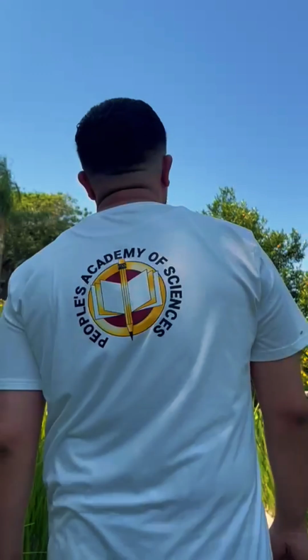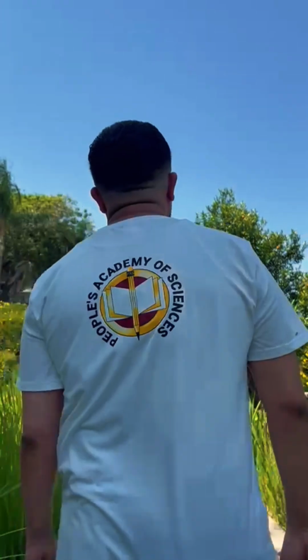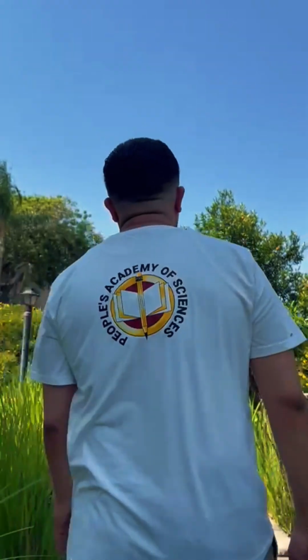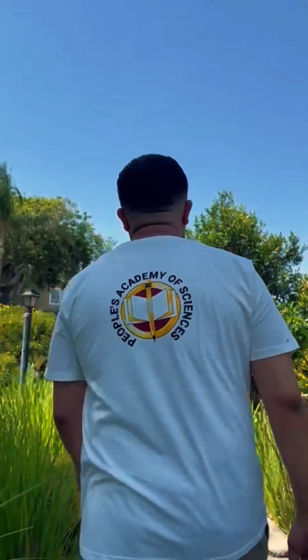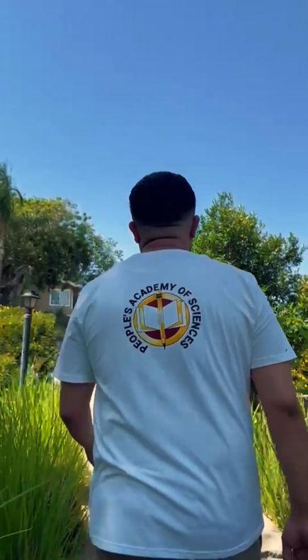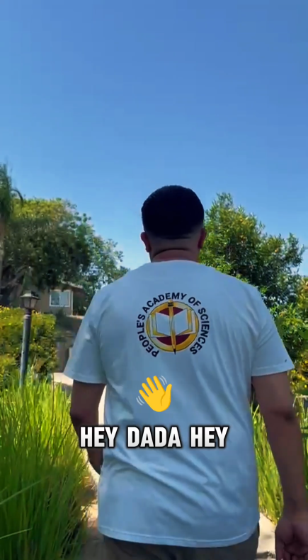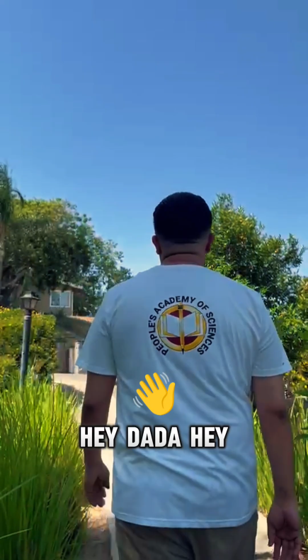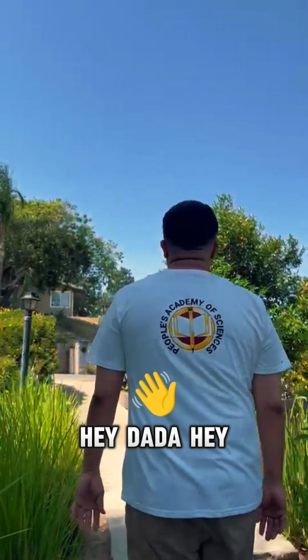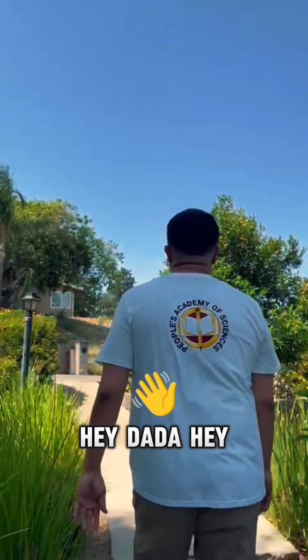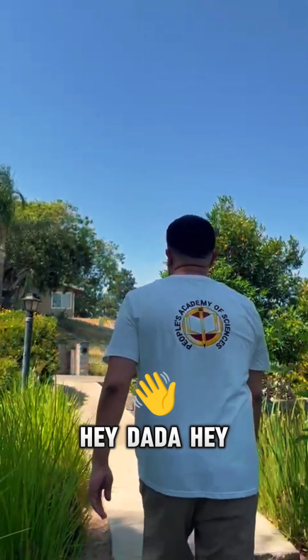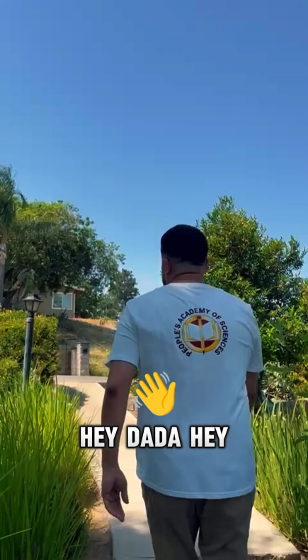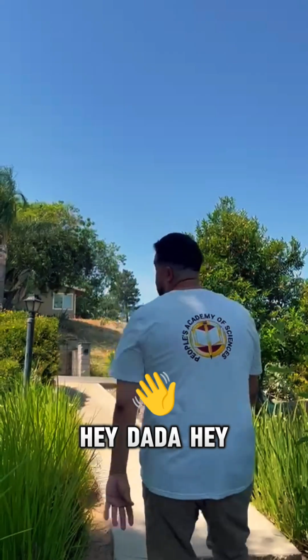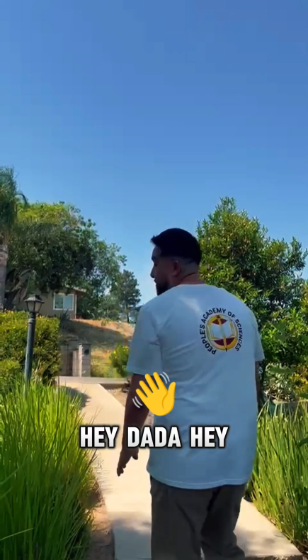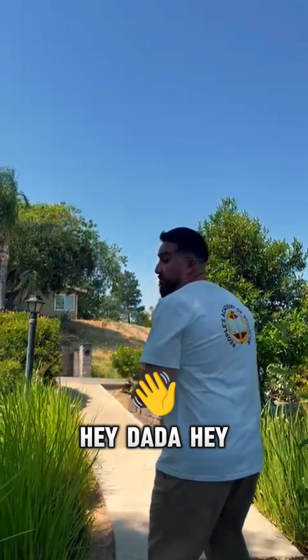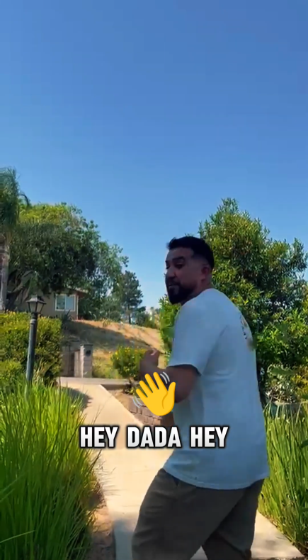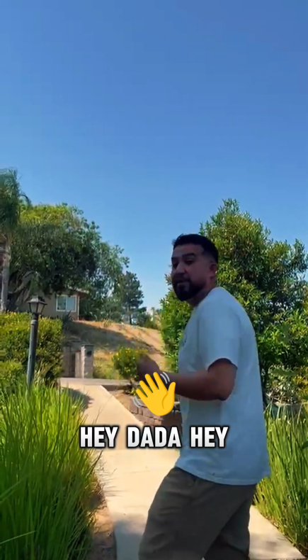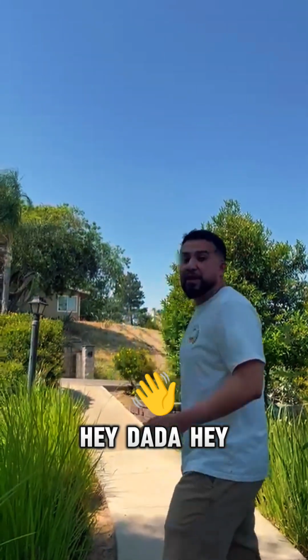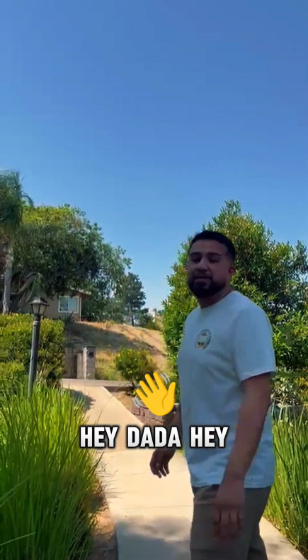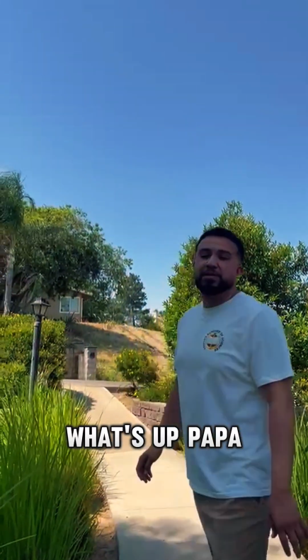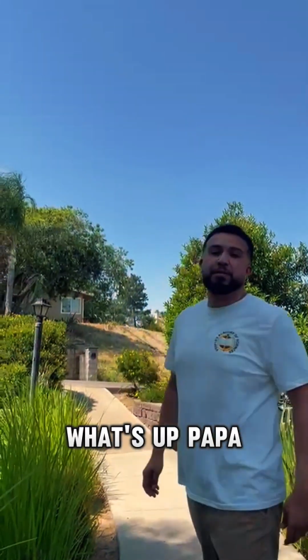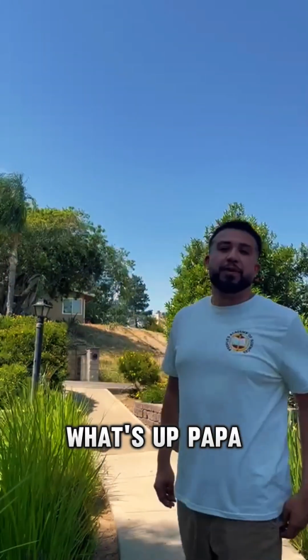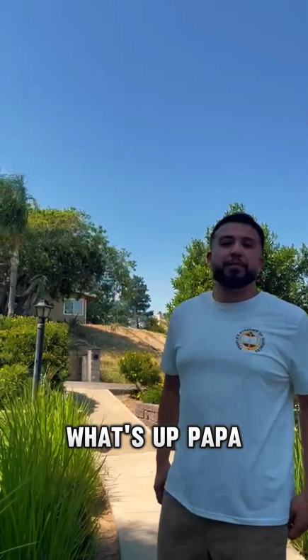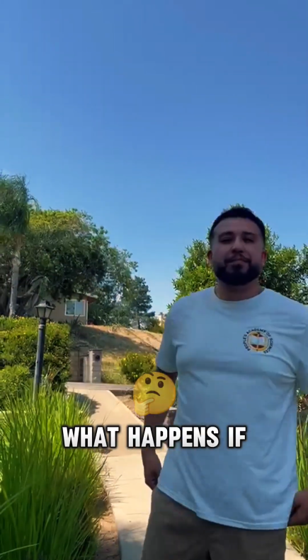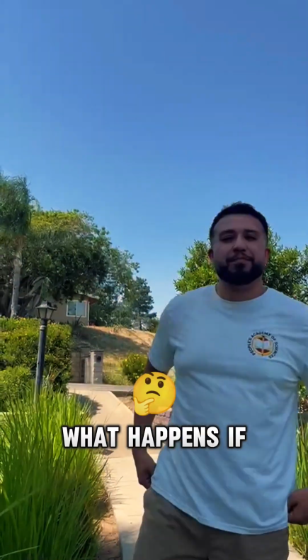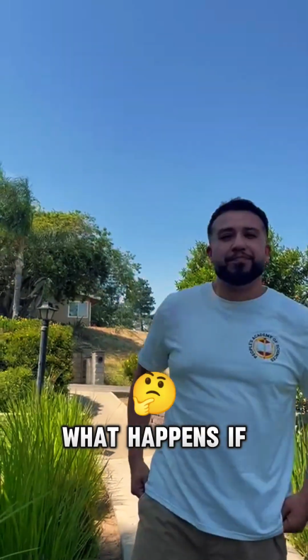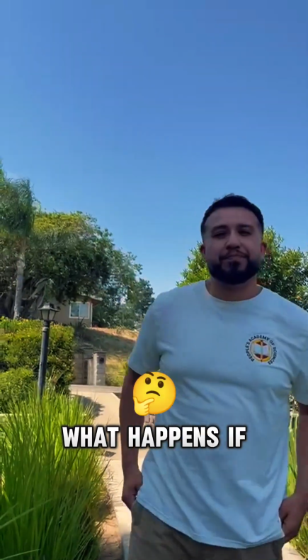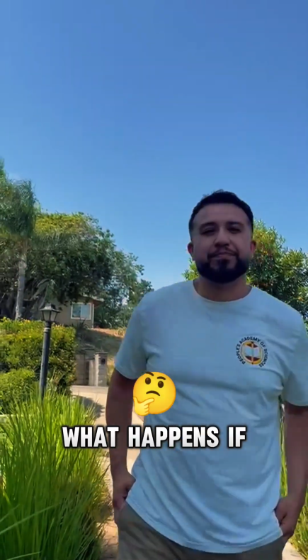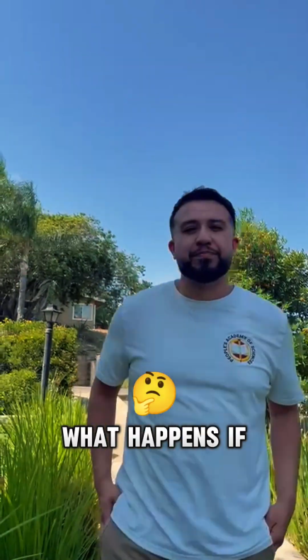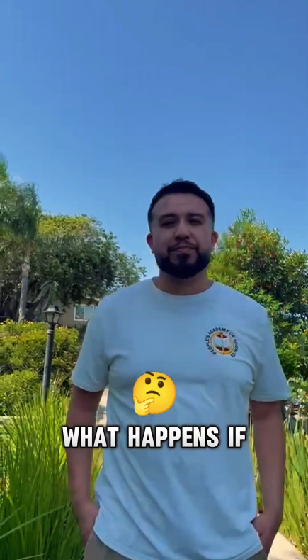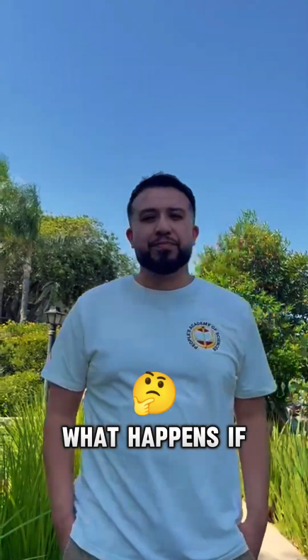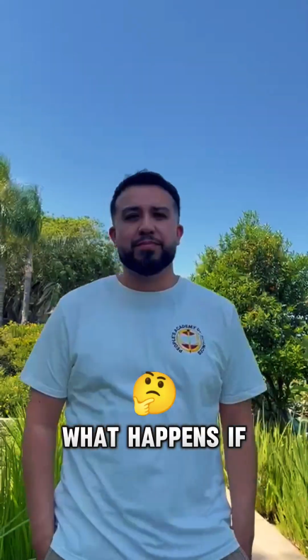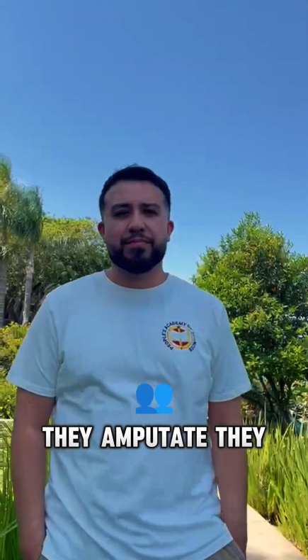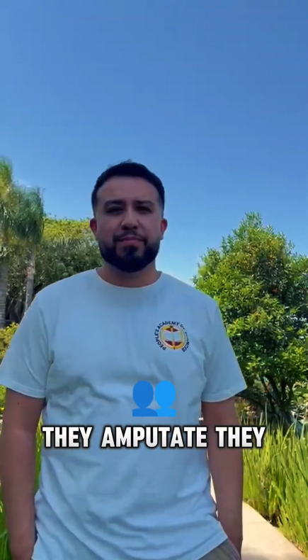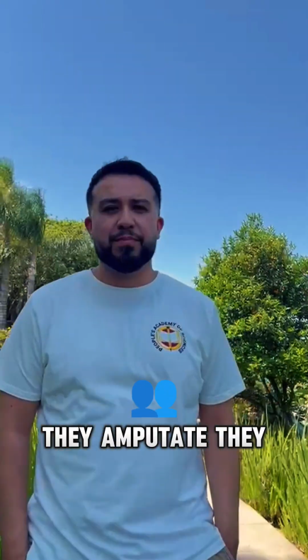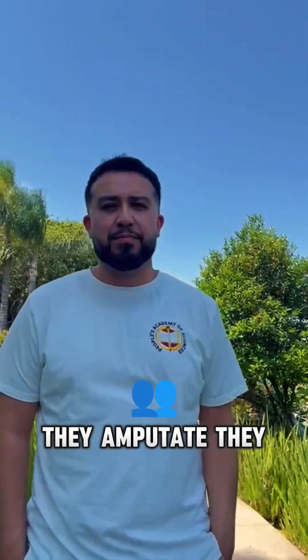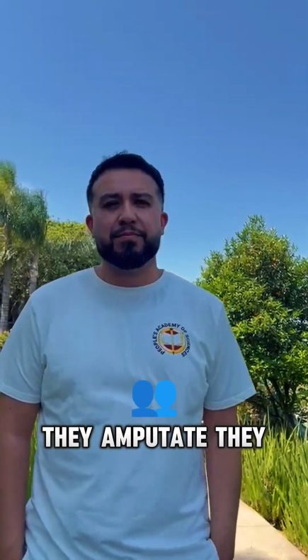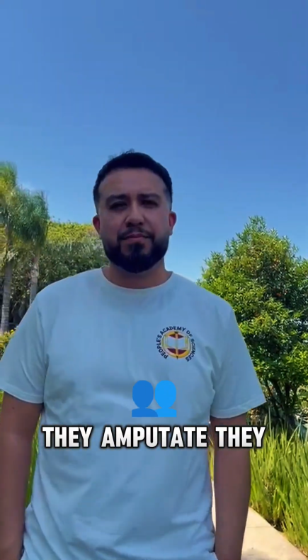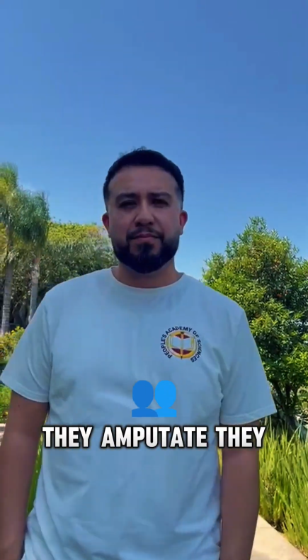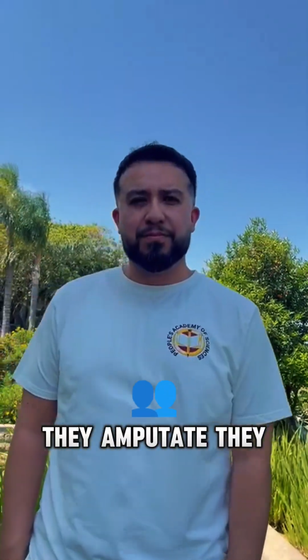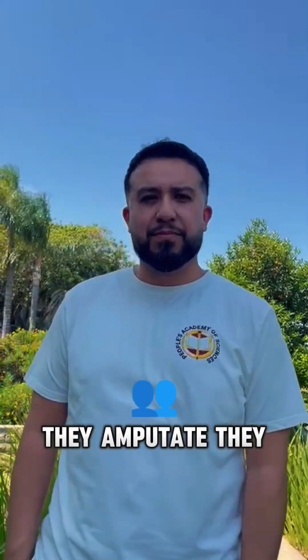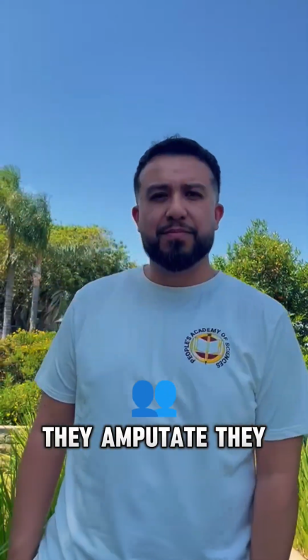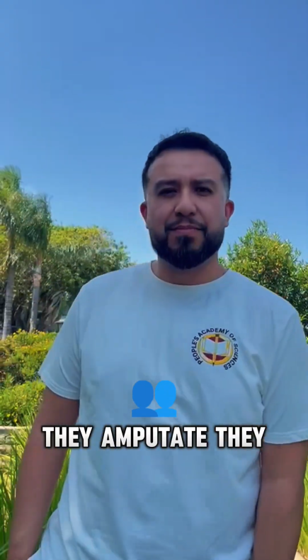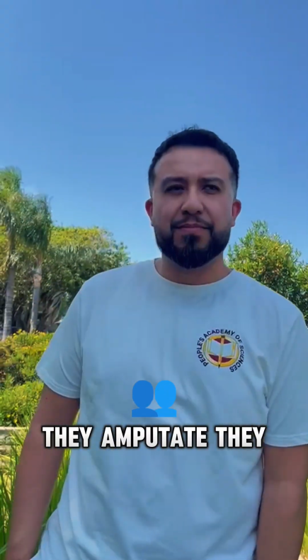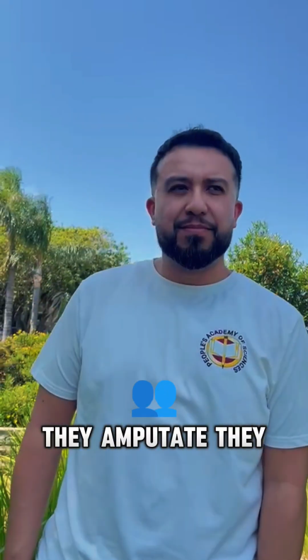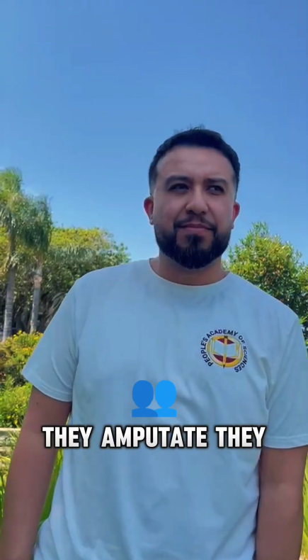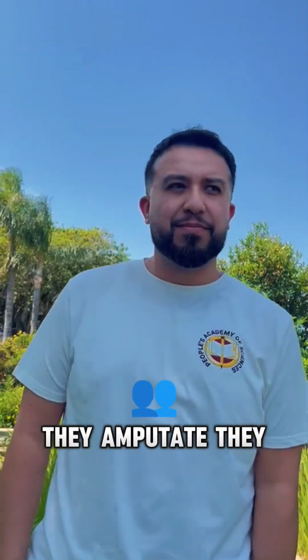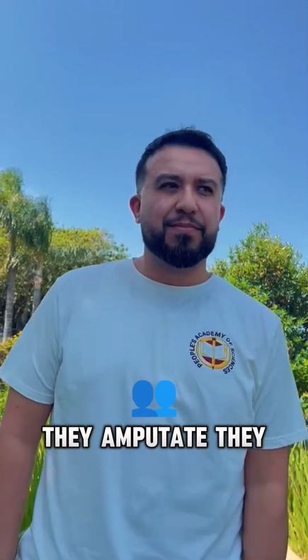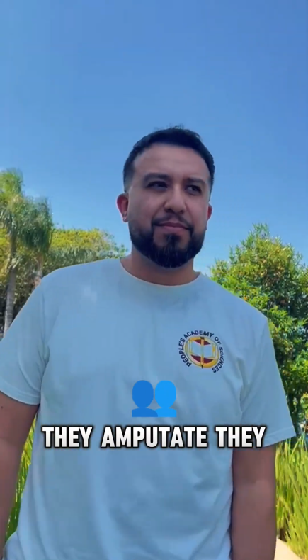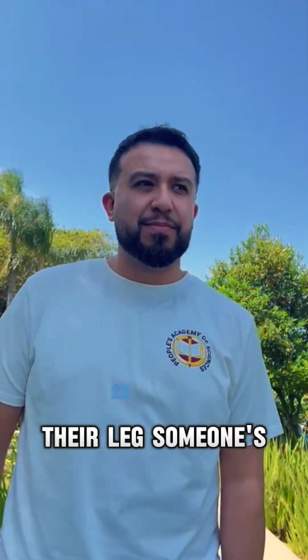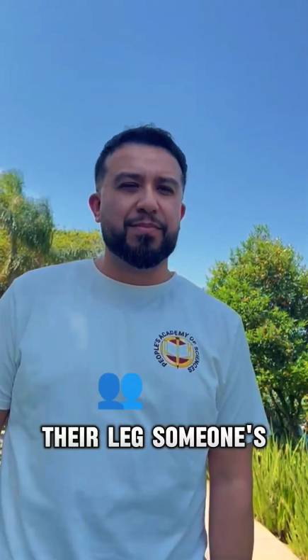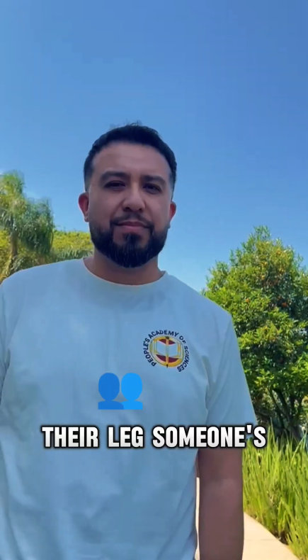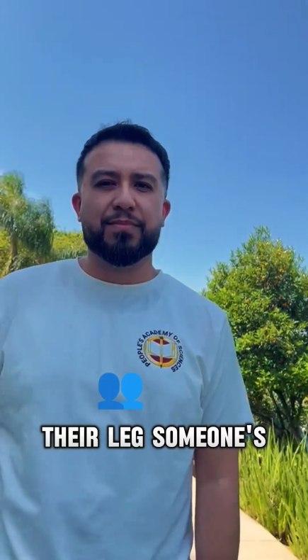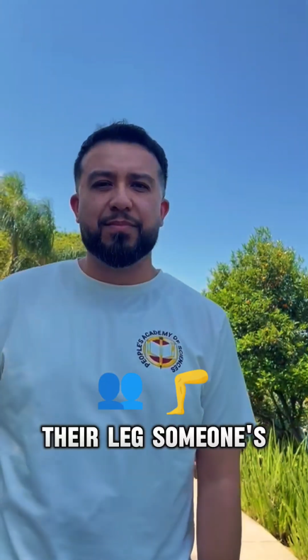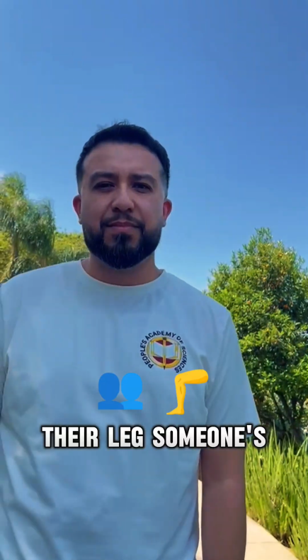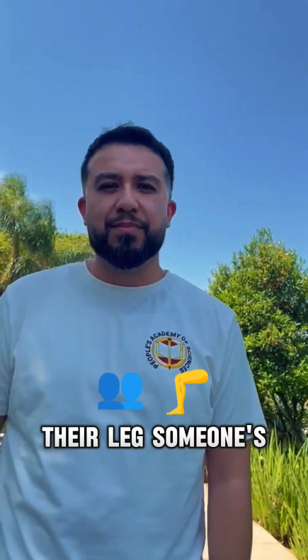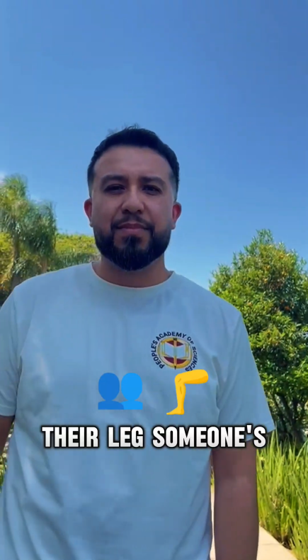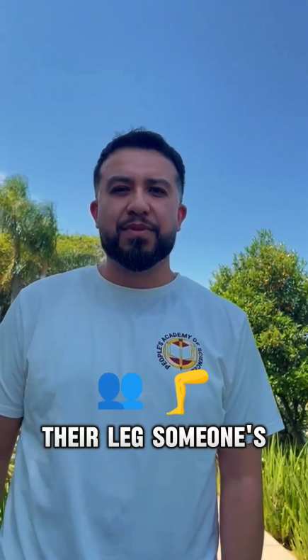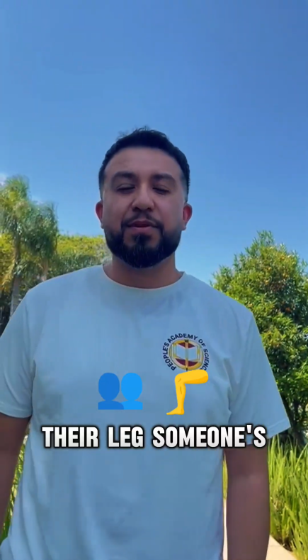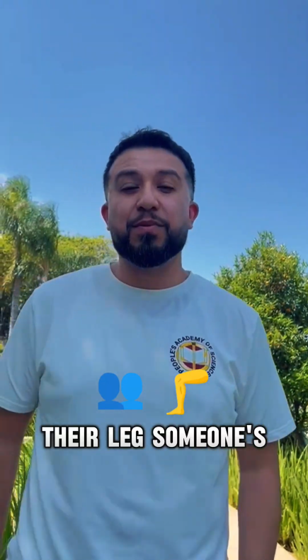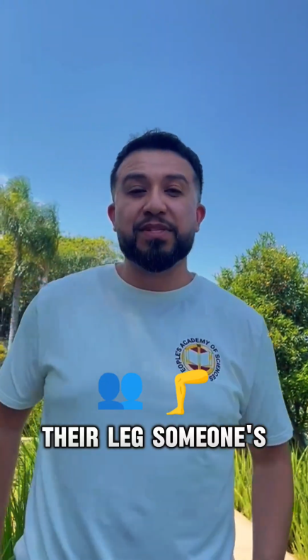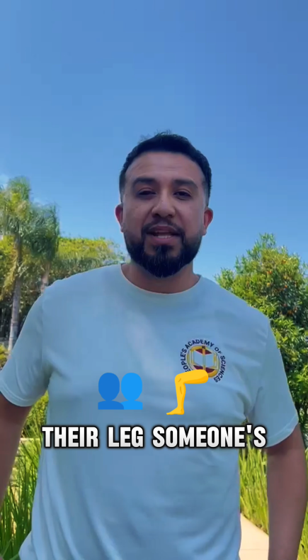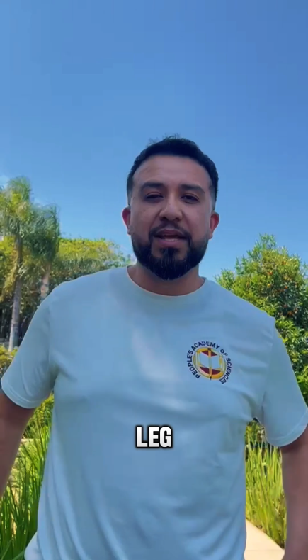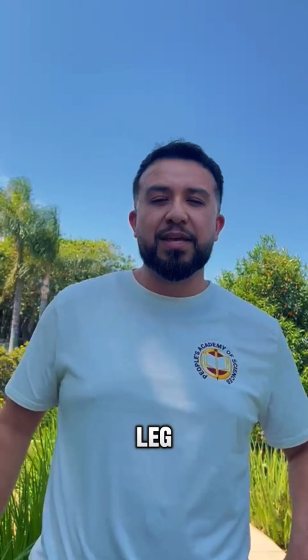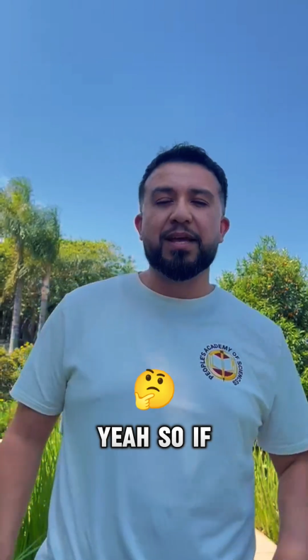Hey Dada. Hey, what's up? What happens if they amputate their leg? Someone's leg, yeah.